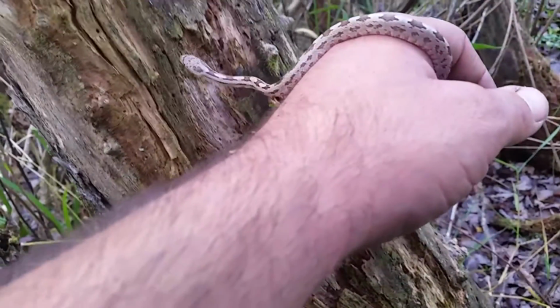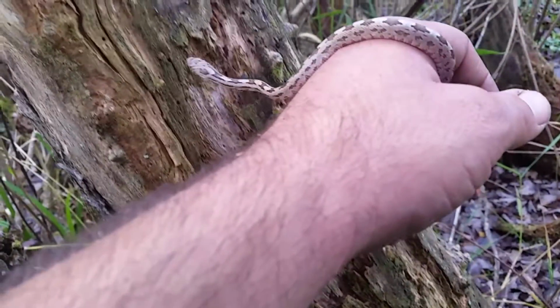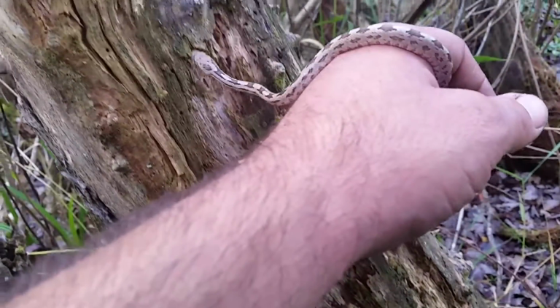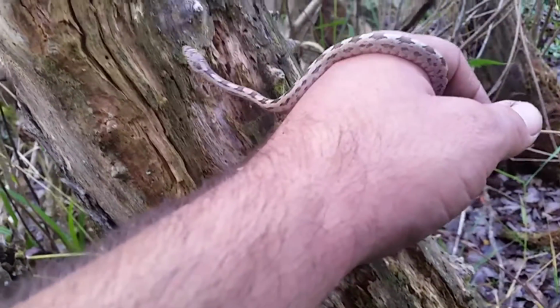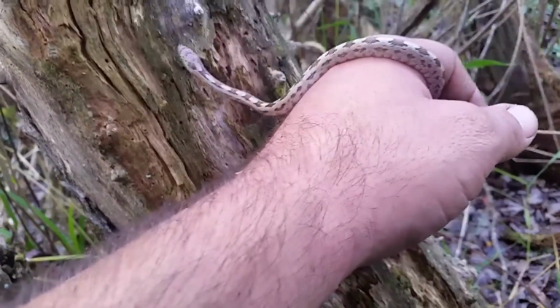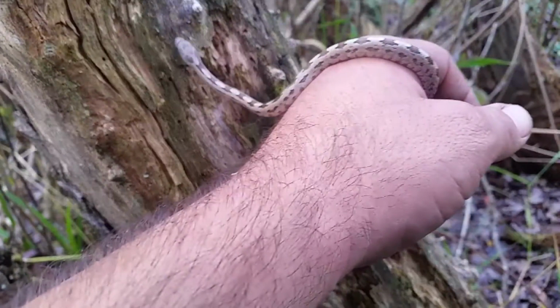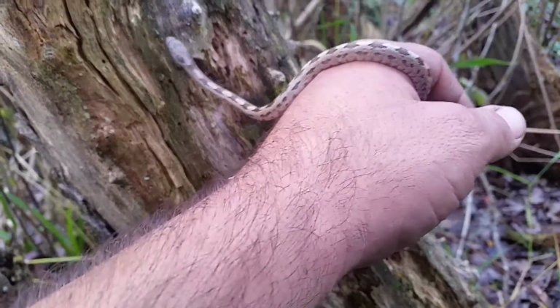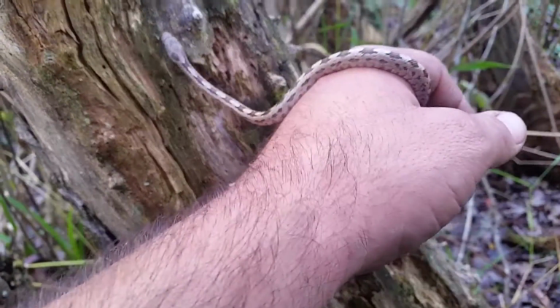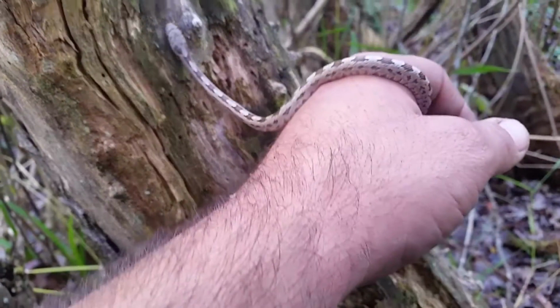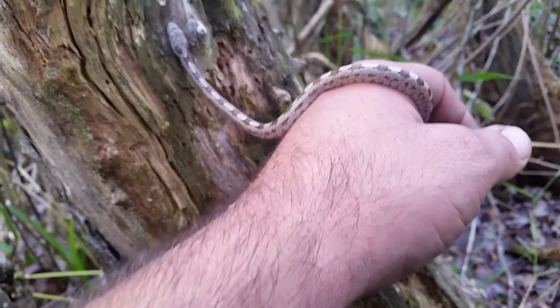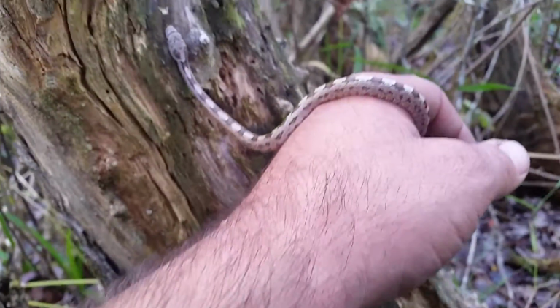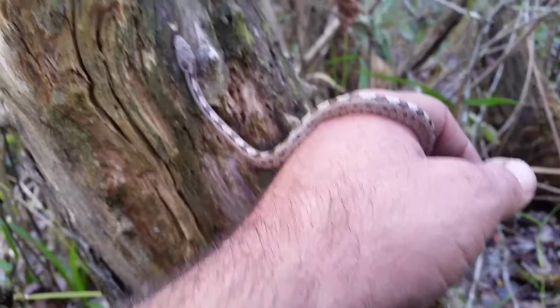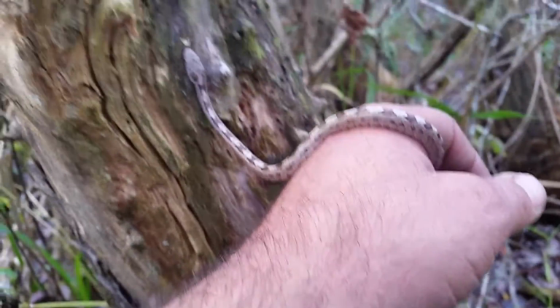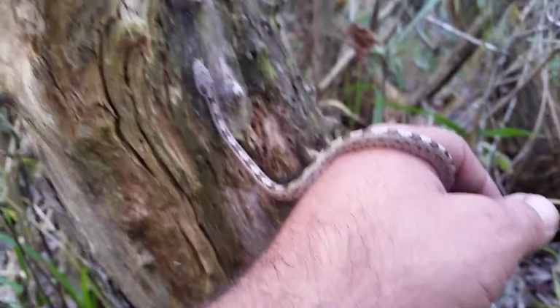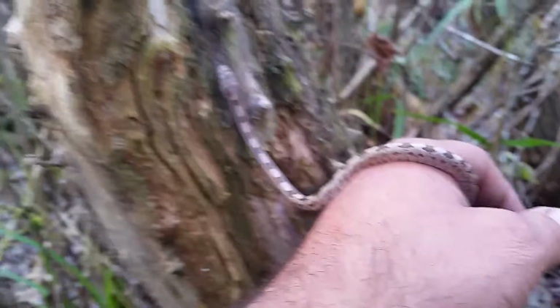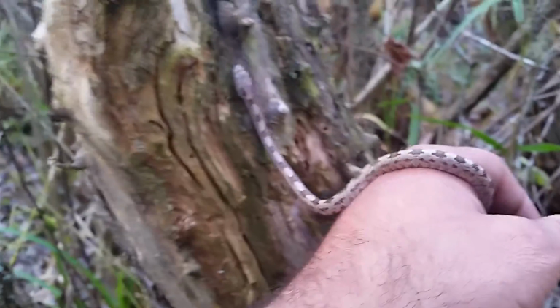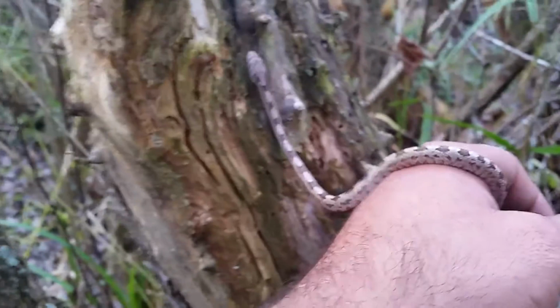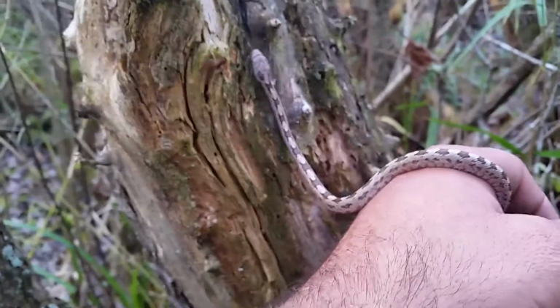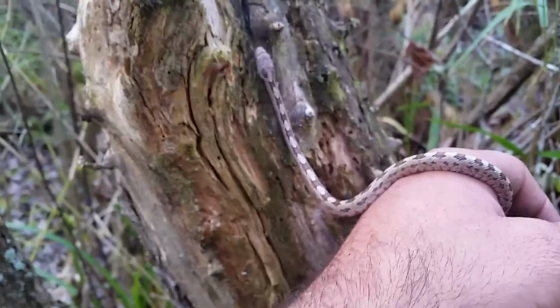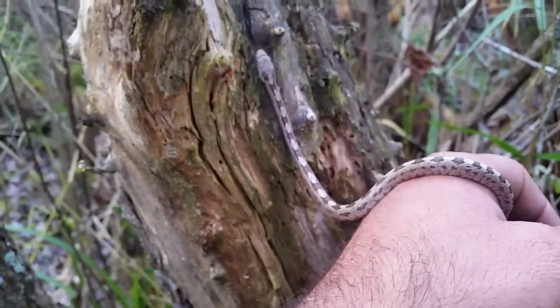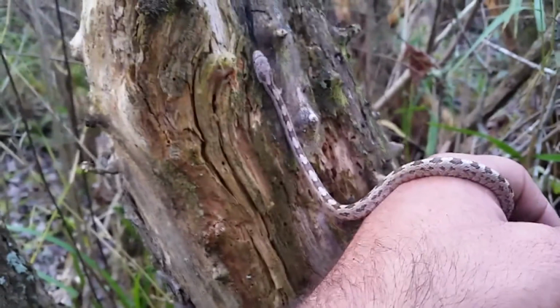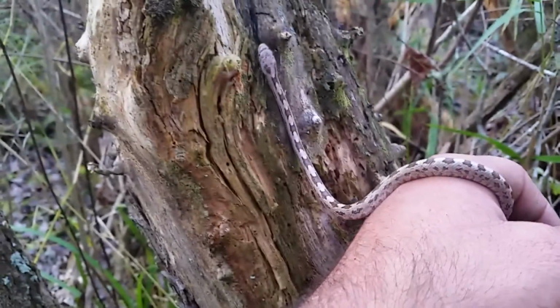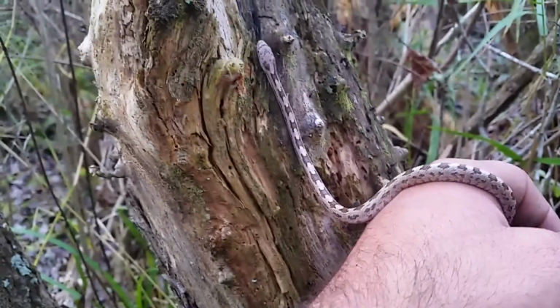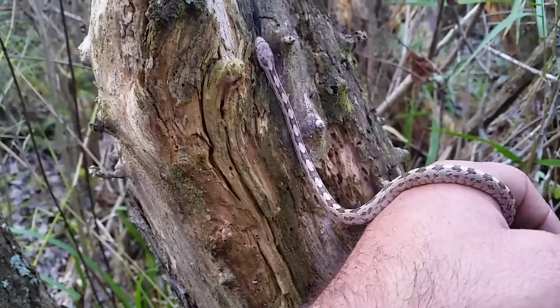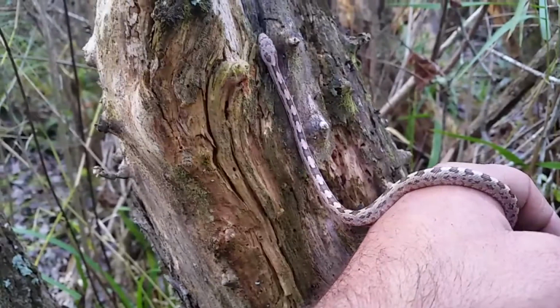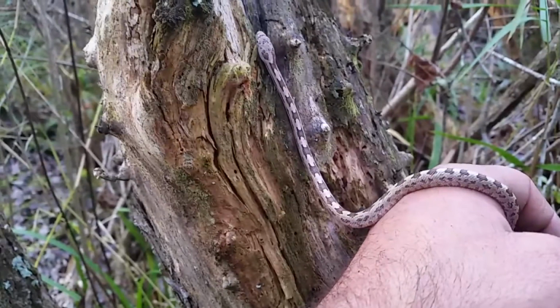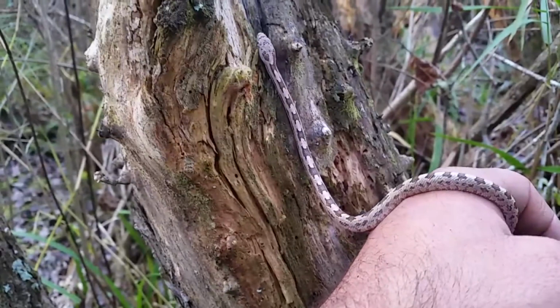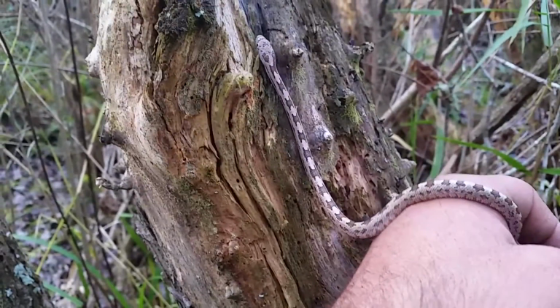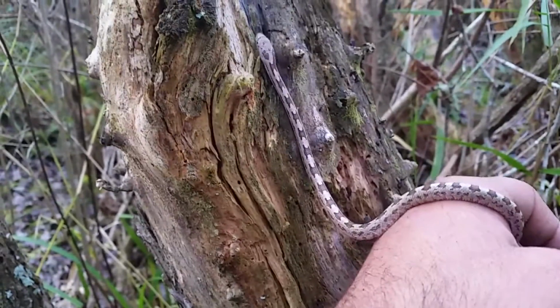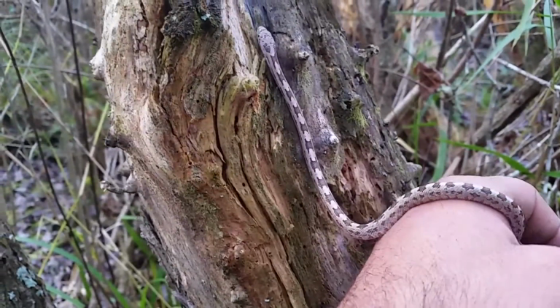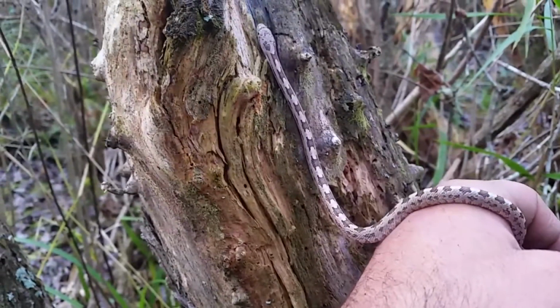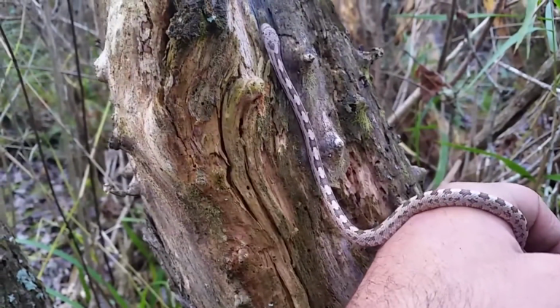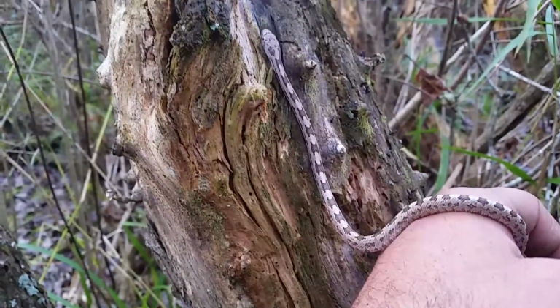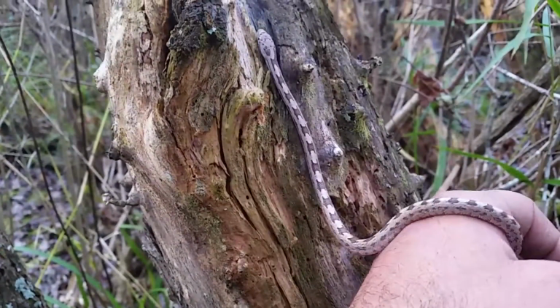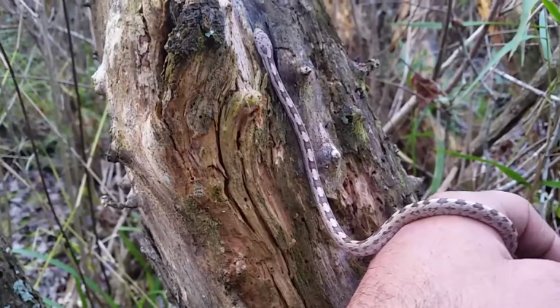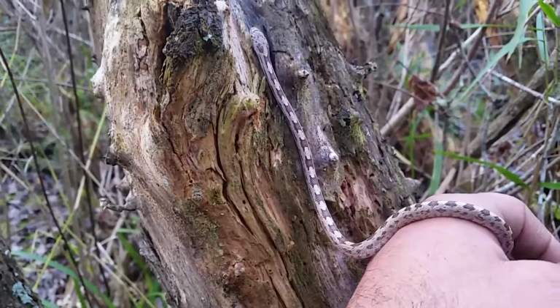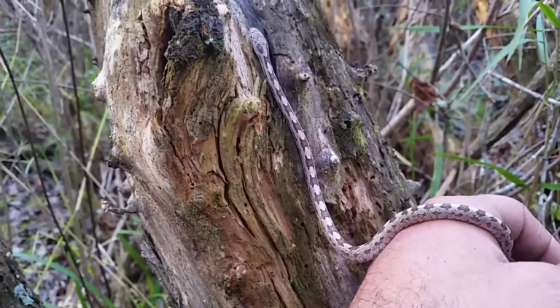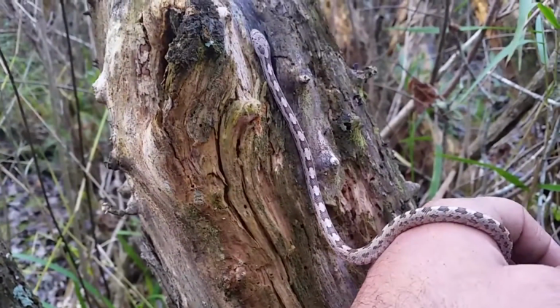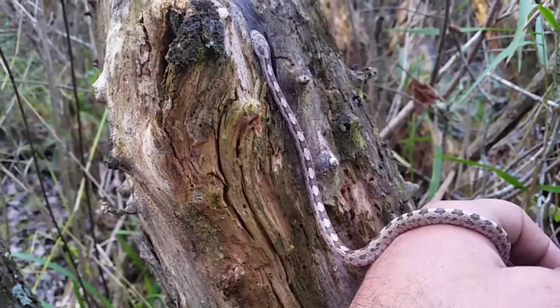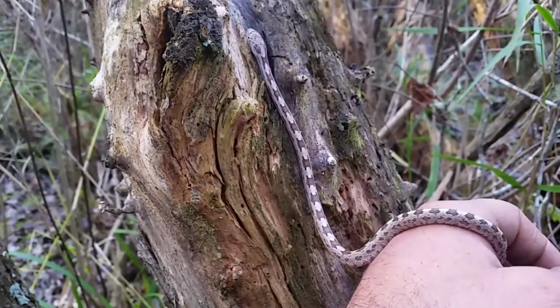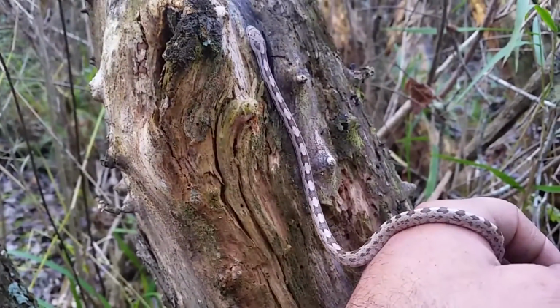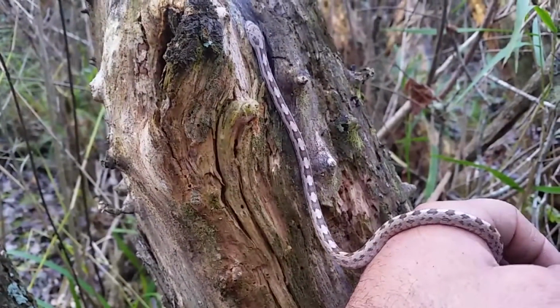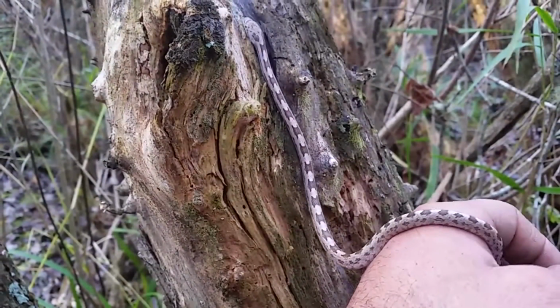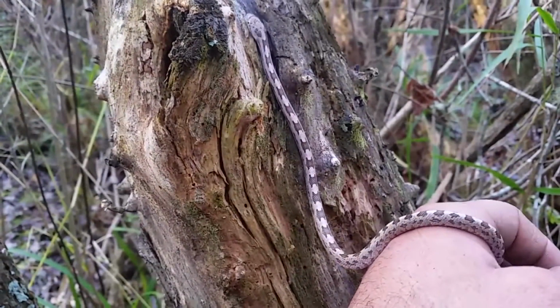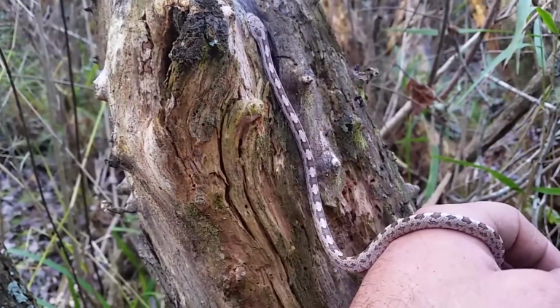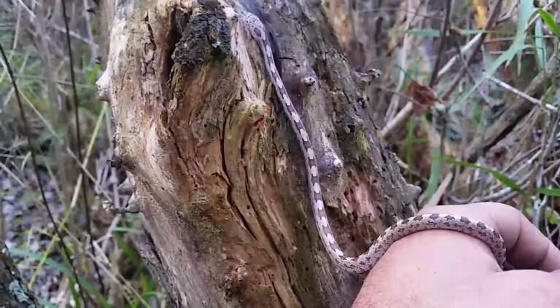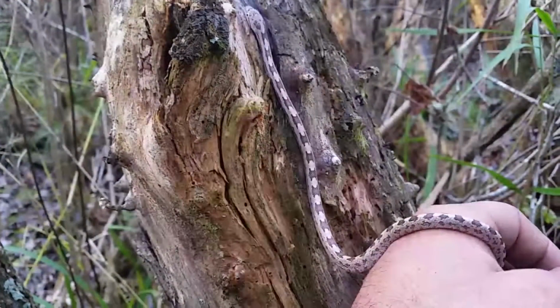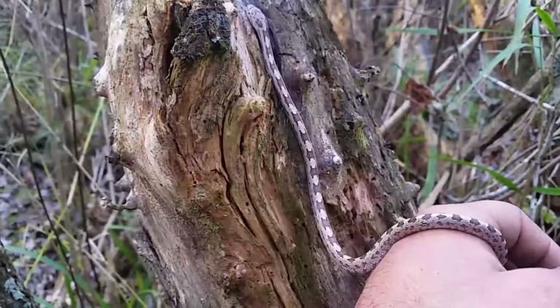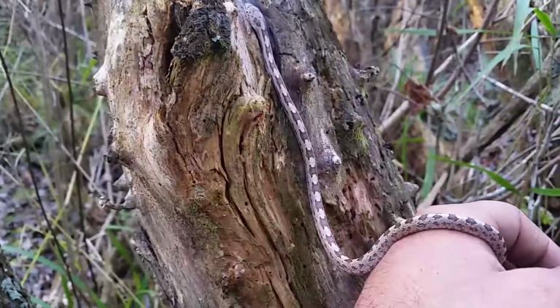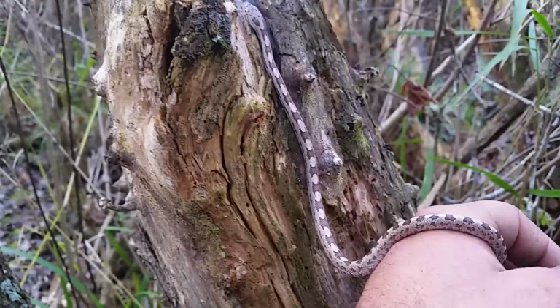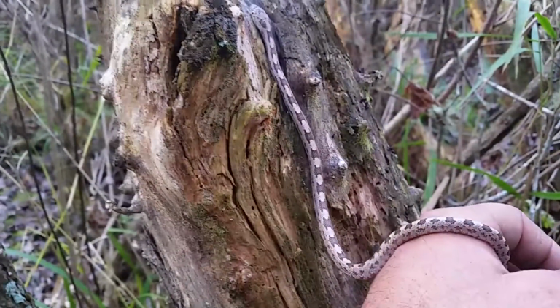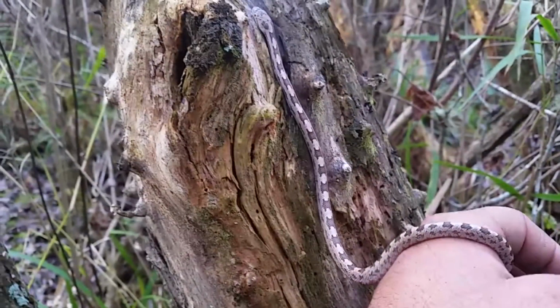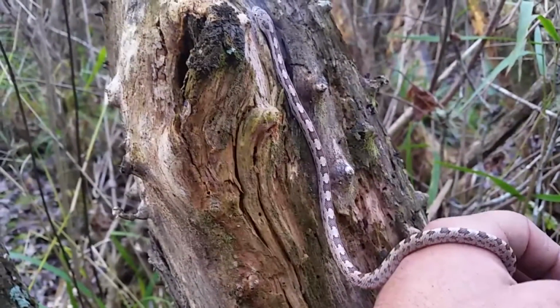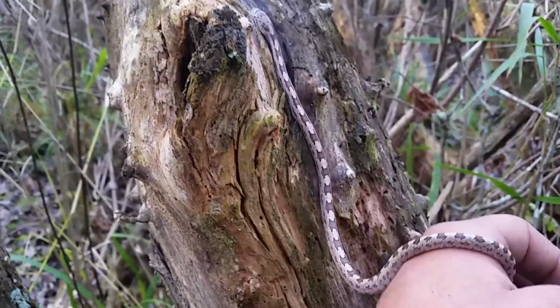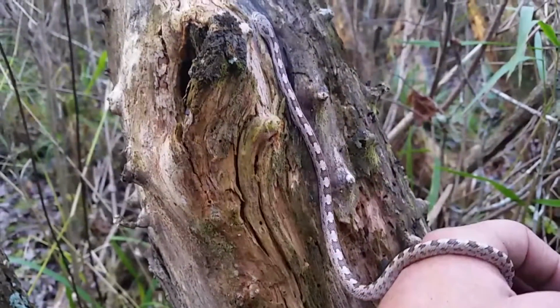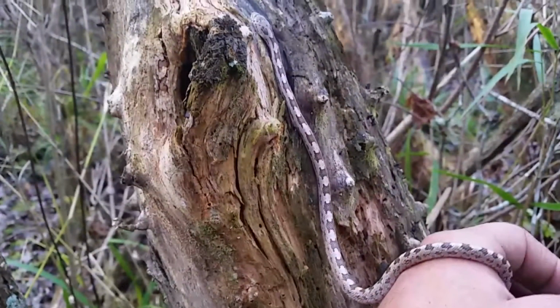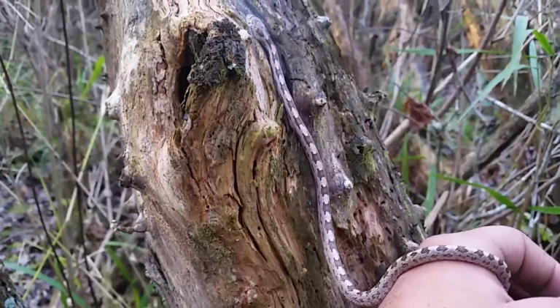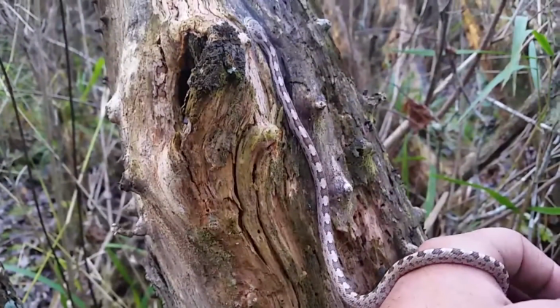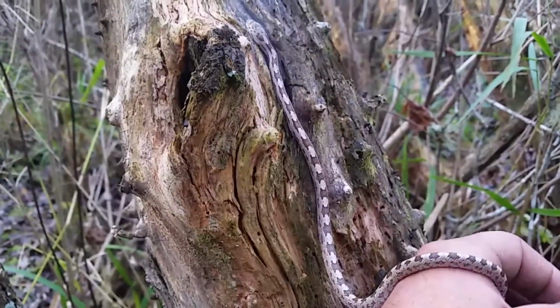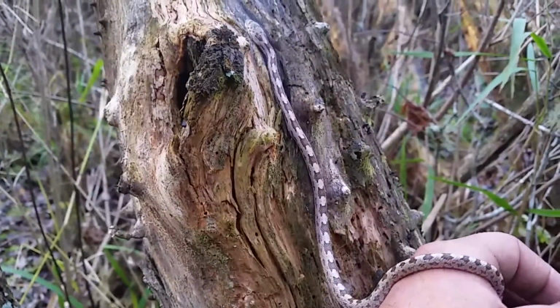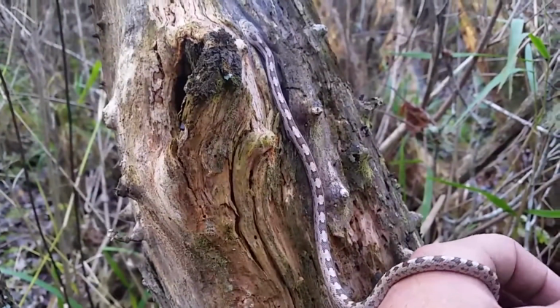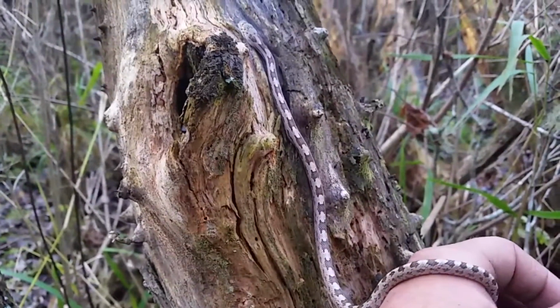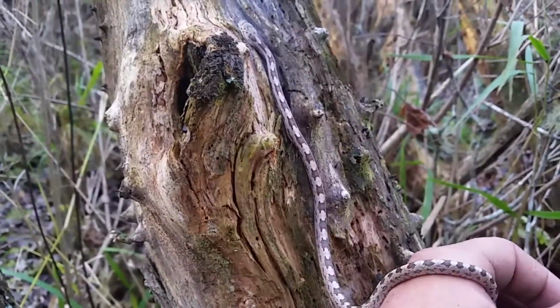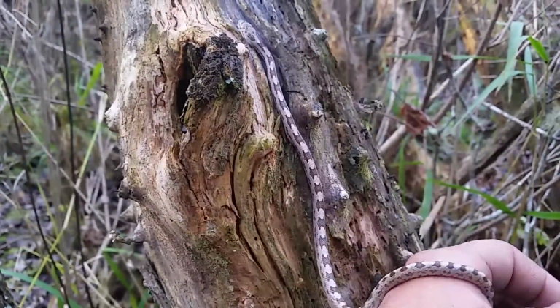Thanks everyone for tuning in to my YouTube channel. I'm Alex. Today I want to introduce you to a species of snake called the gray rat snake.